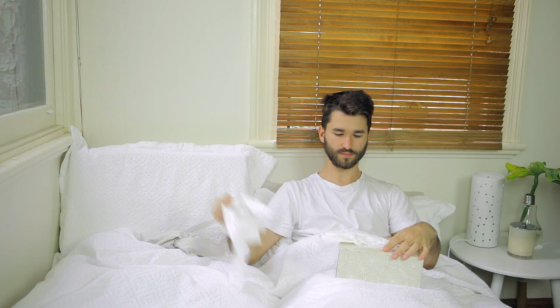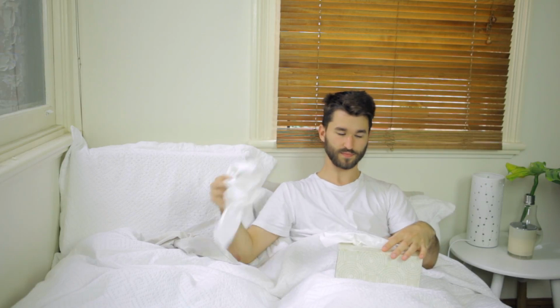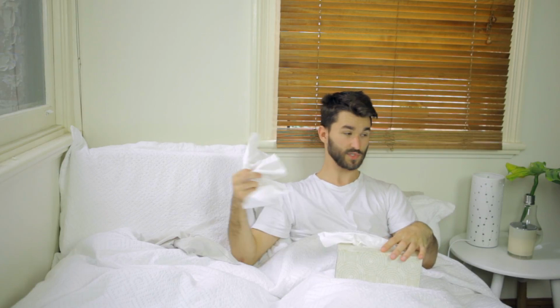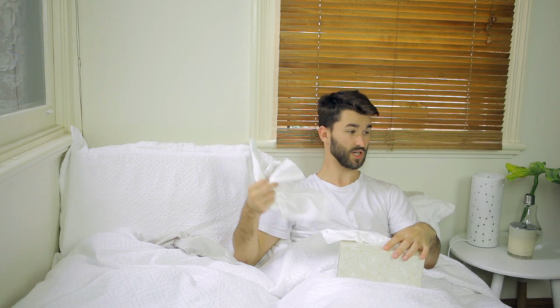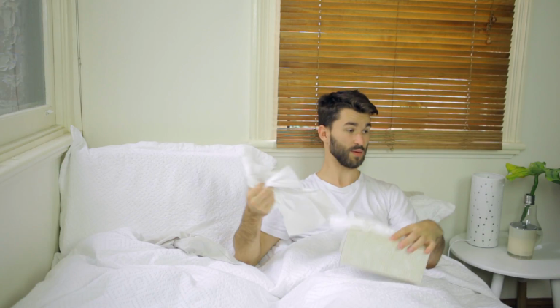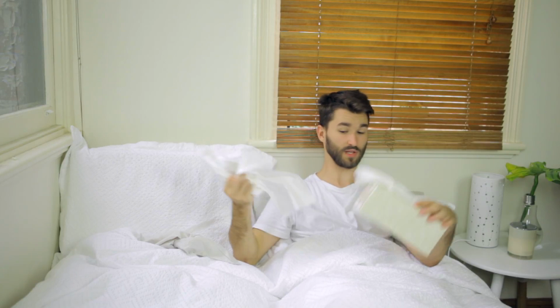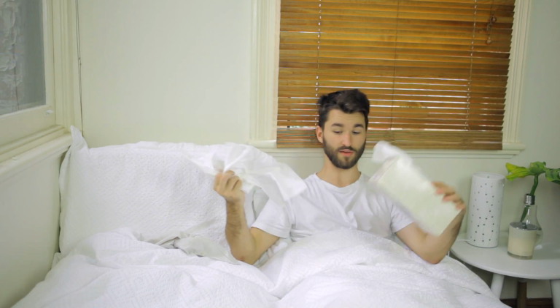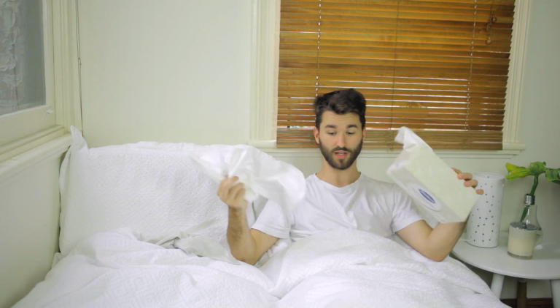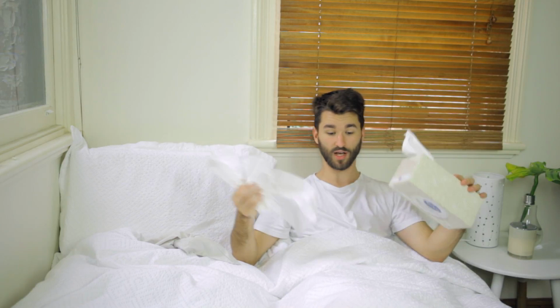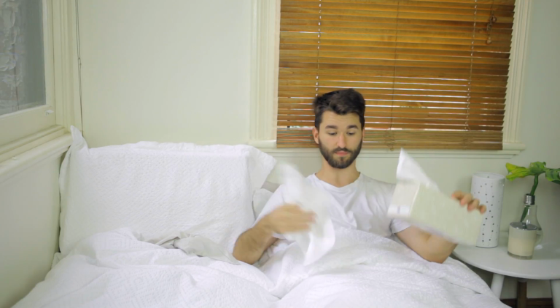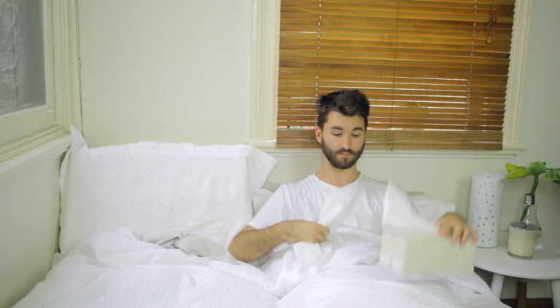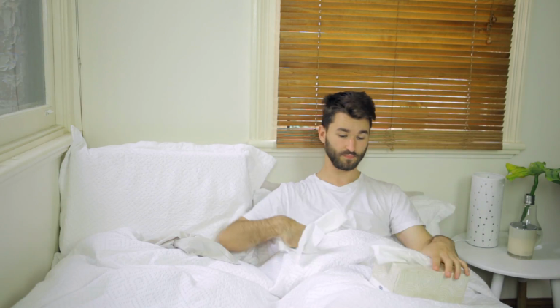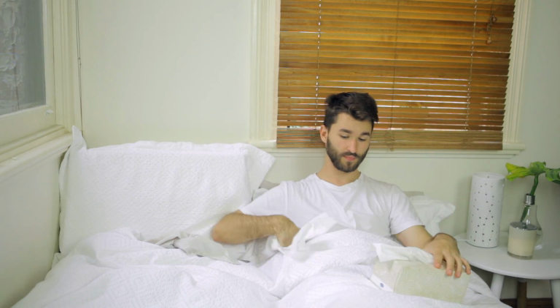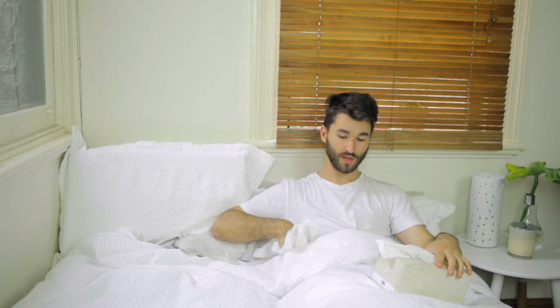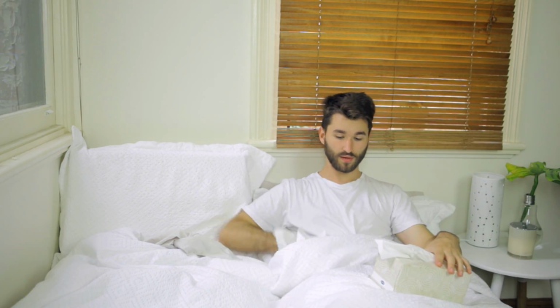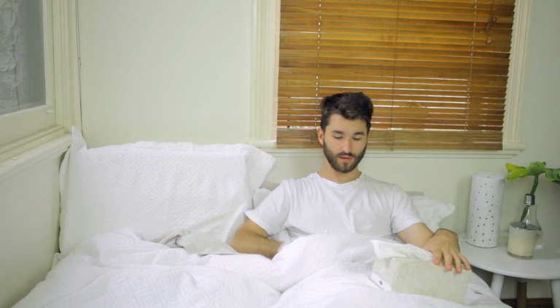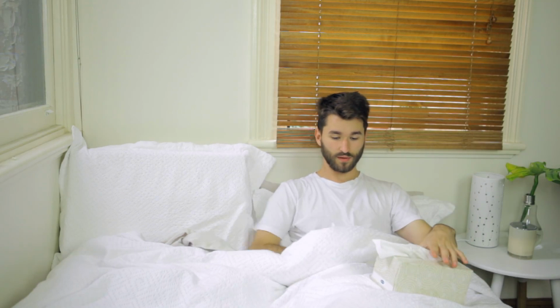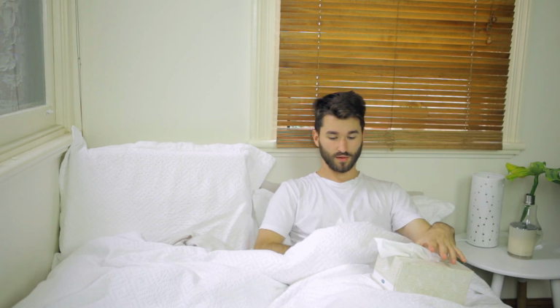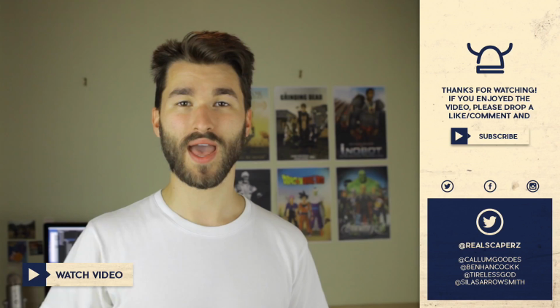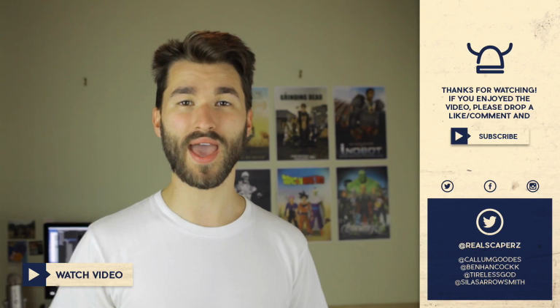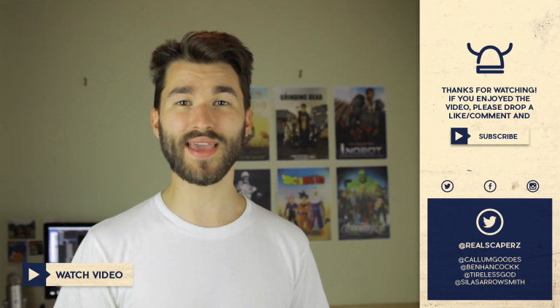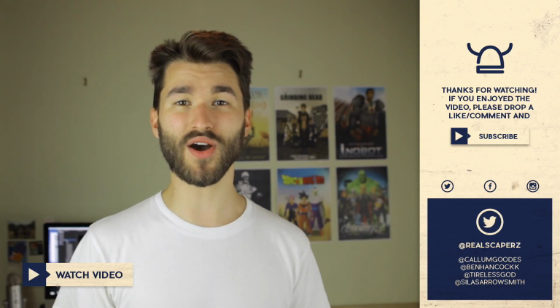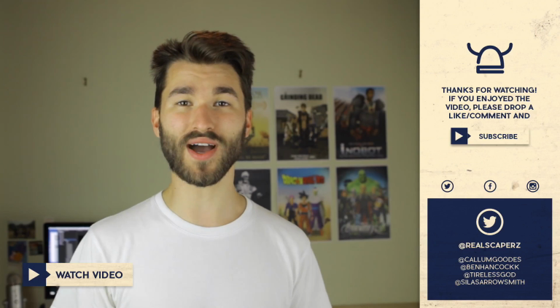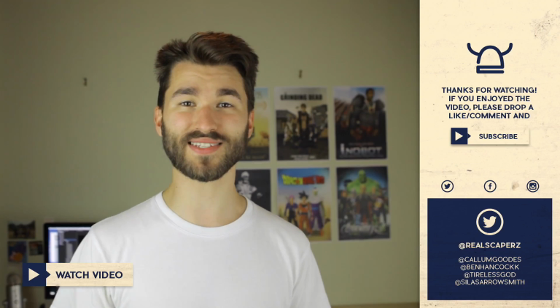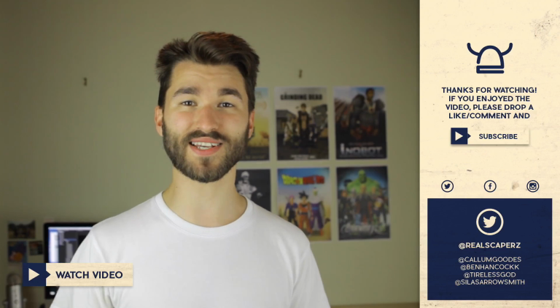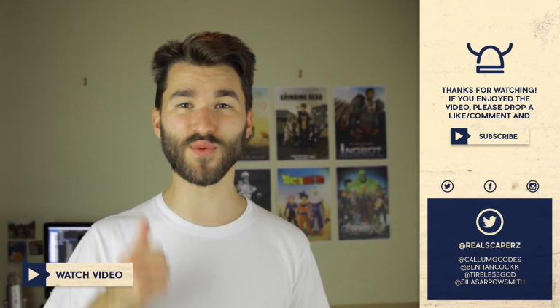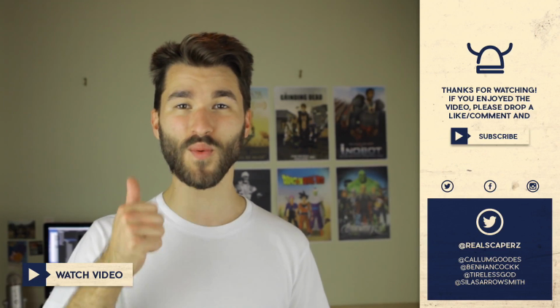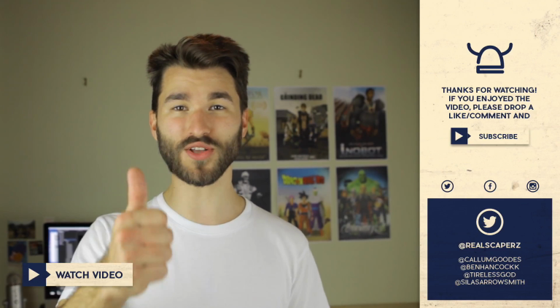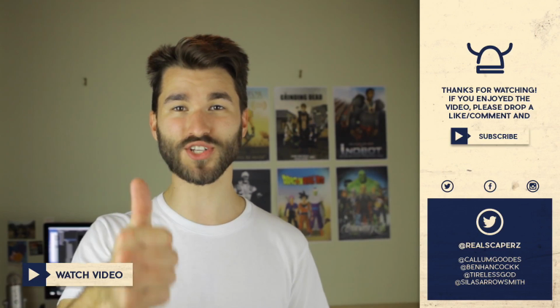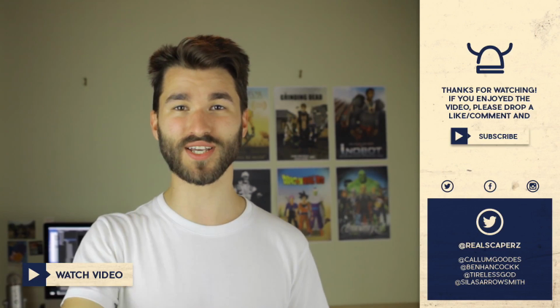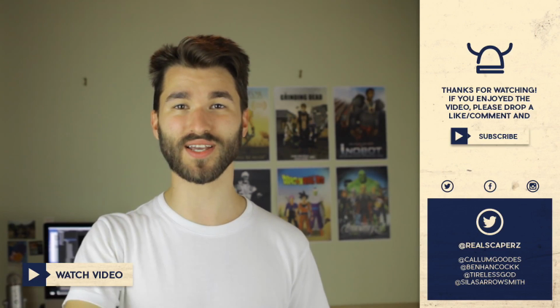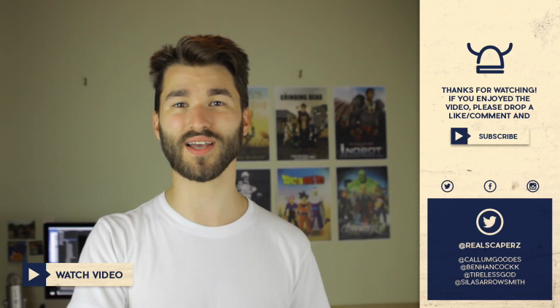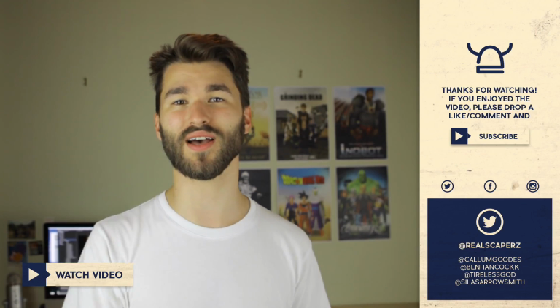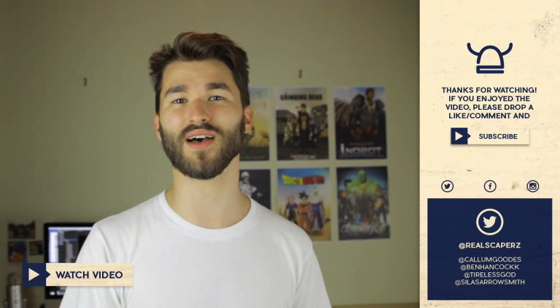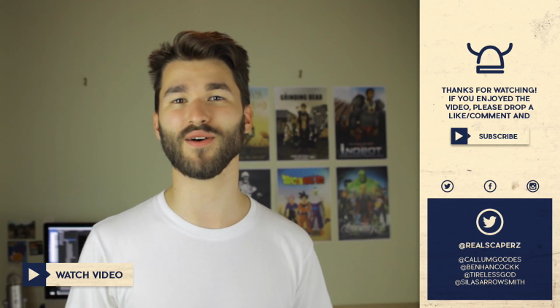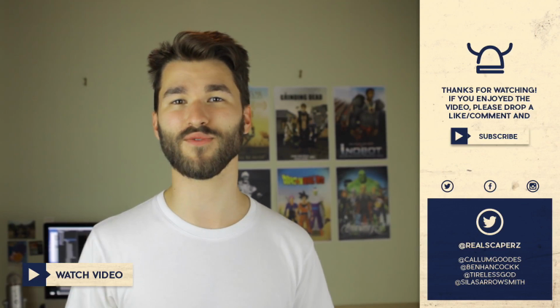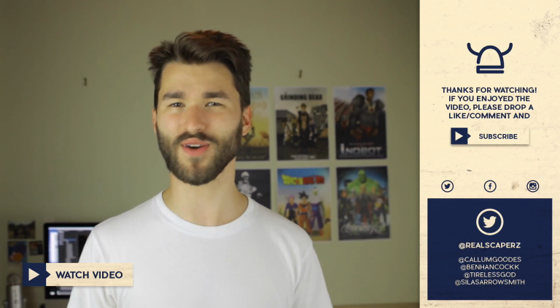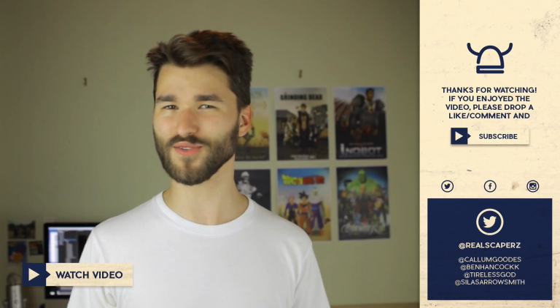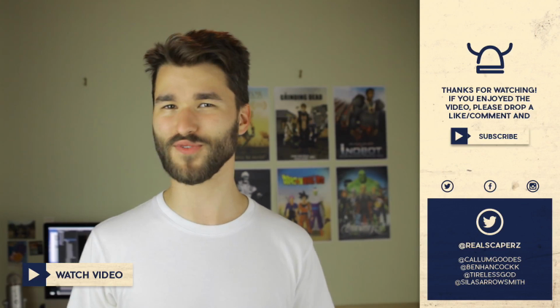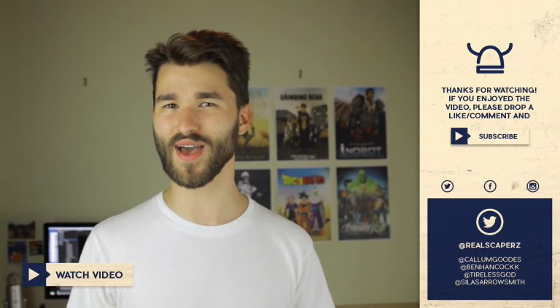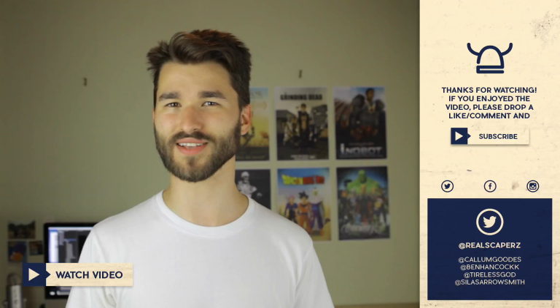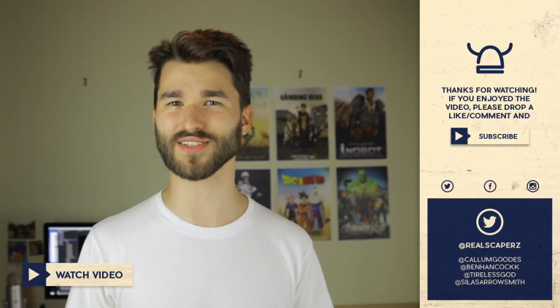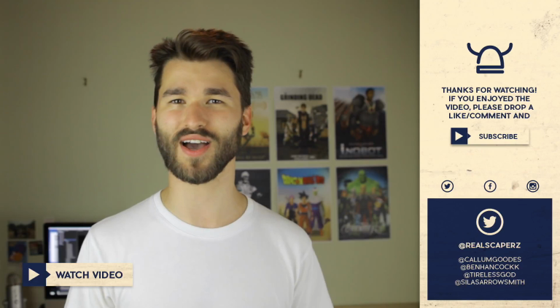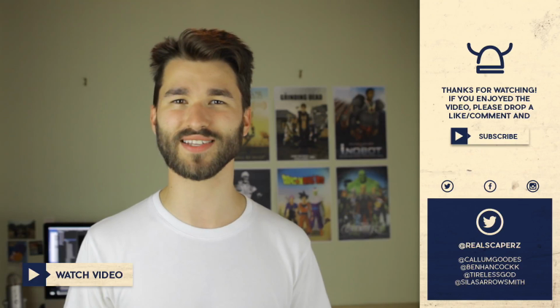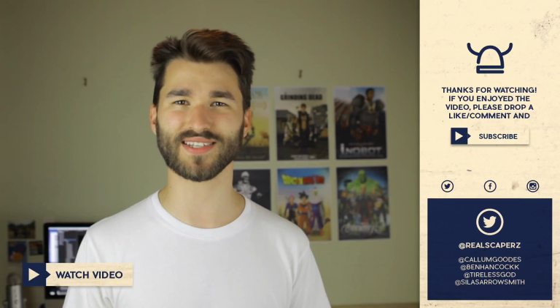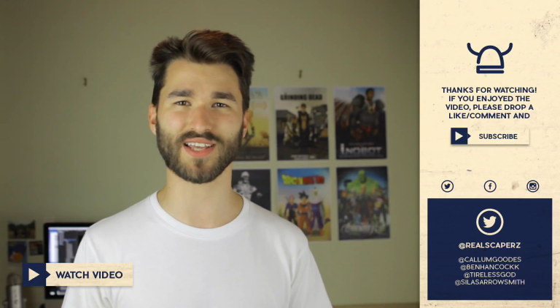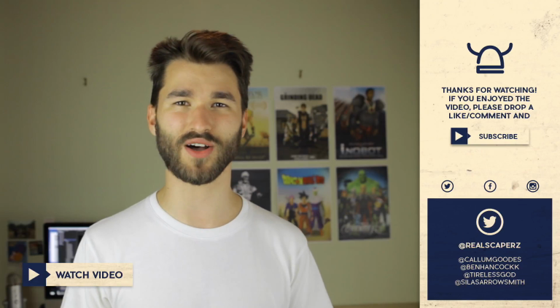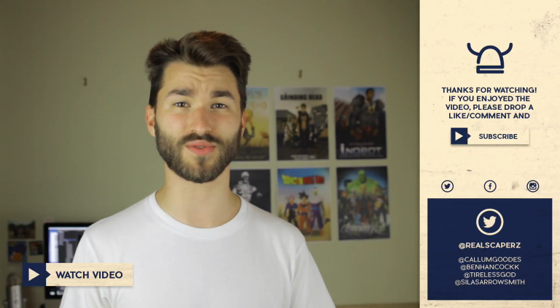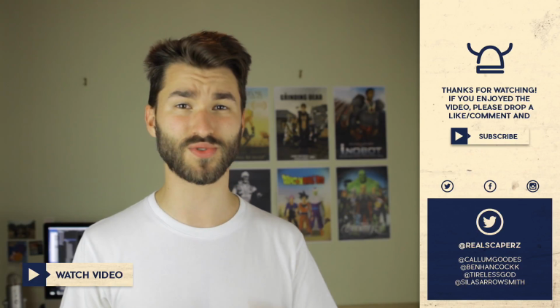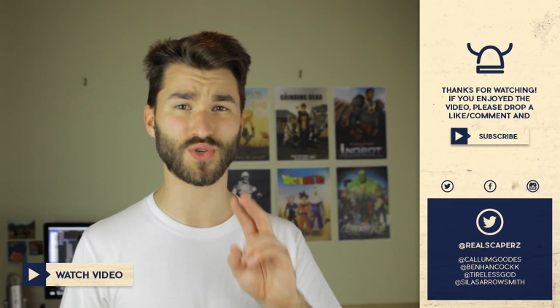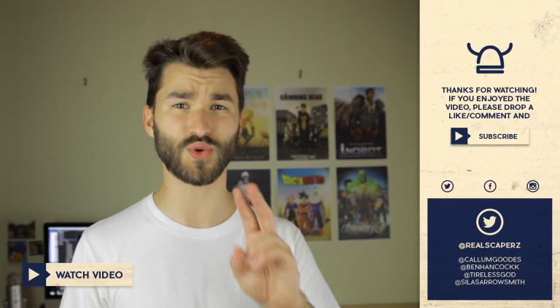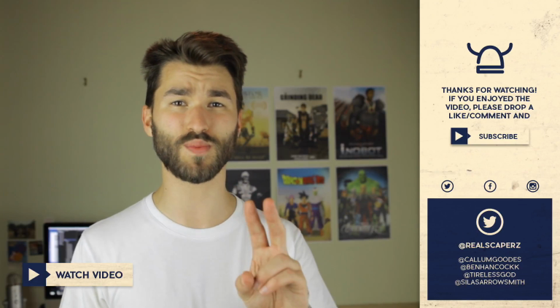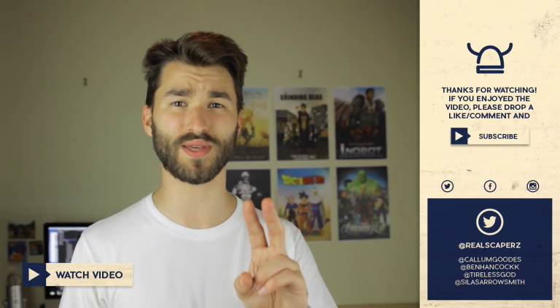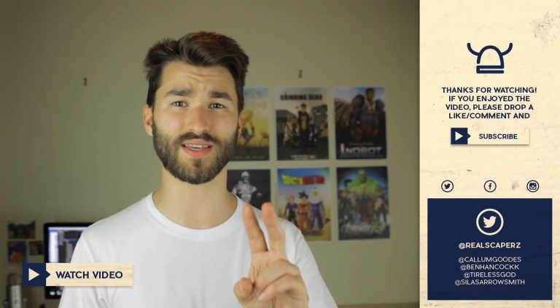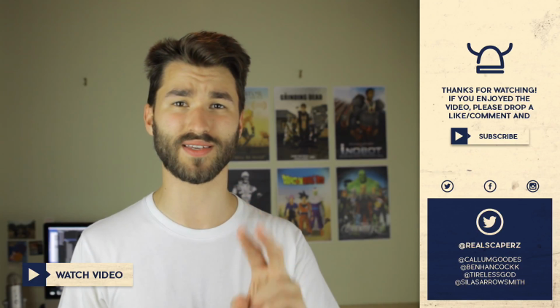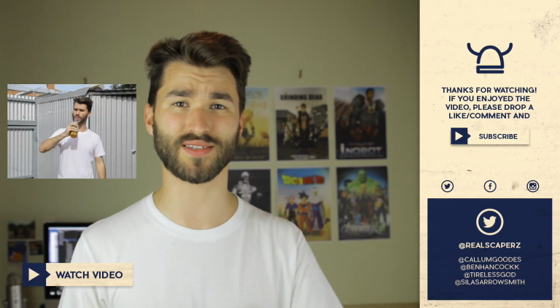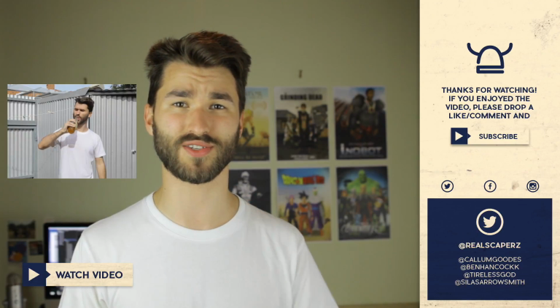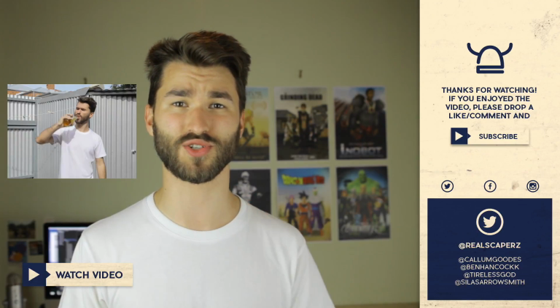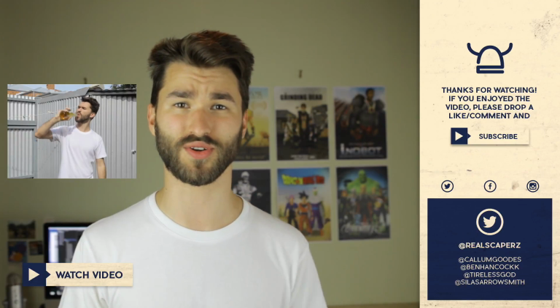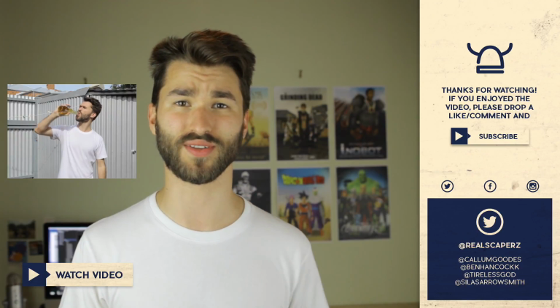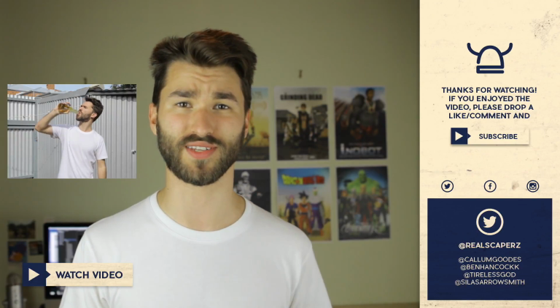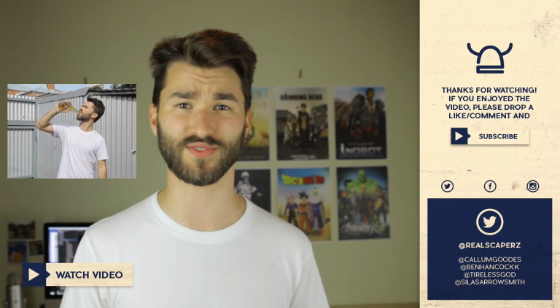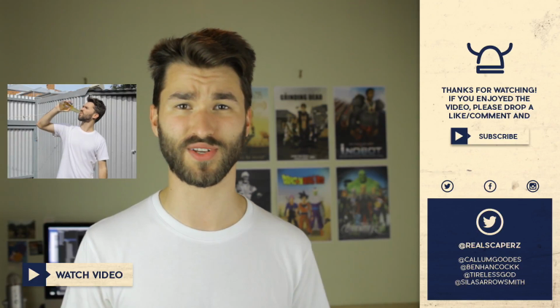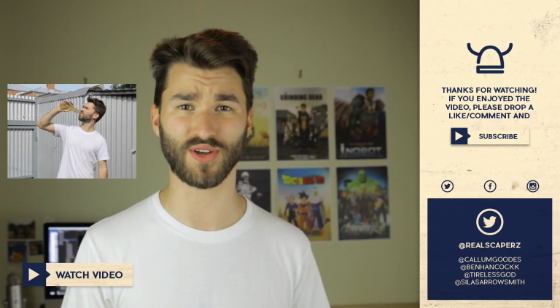Forever alone. Time to level up. Hey guys, thanks for watching. Fun fact — I had to scull two beers during this video.